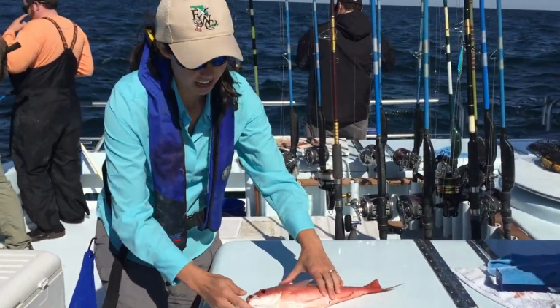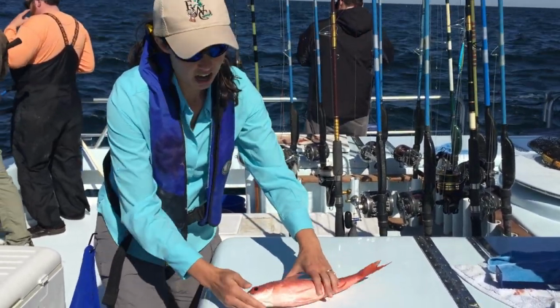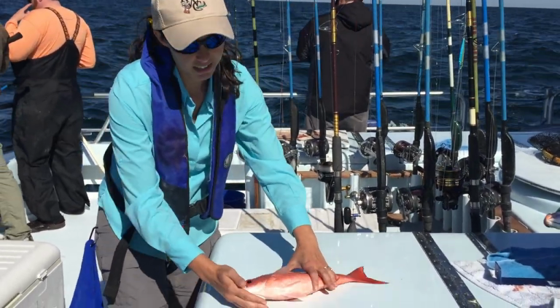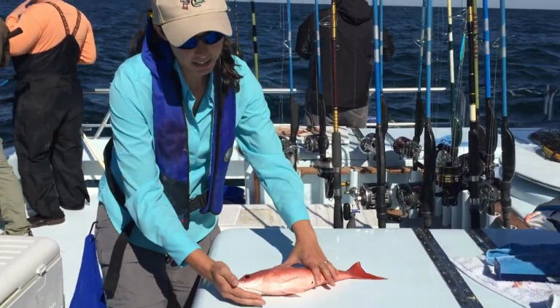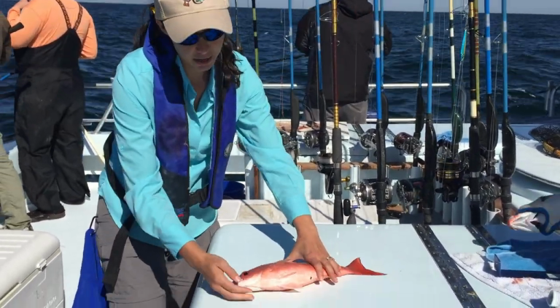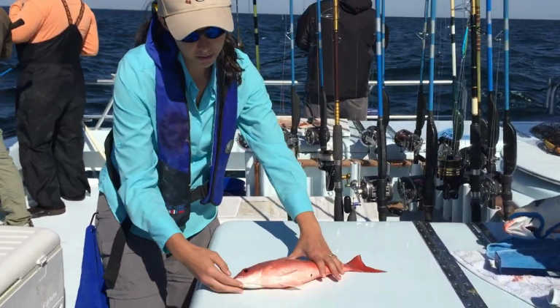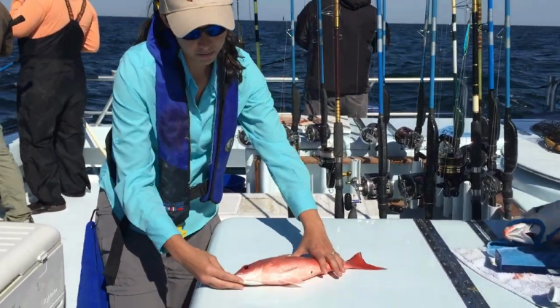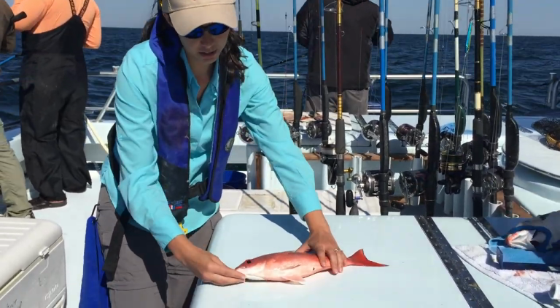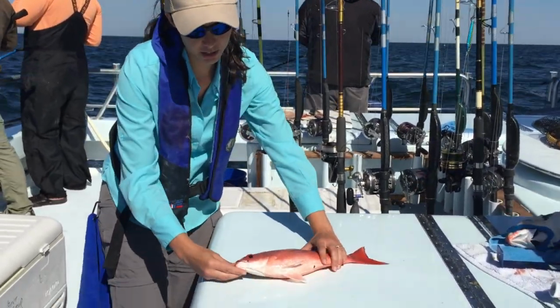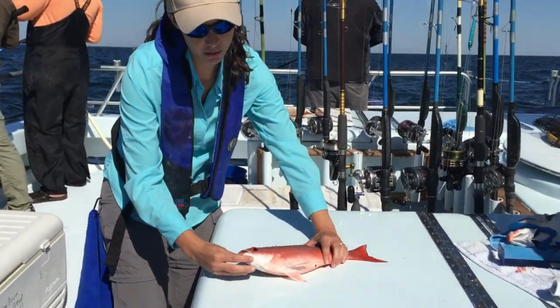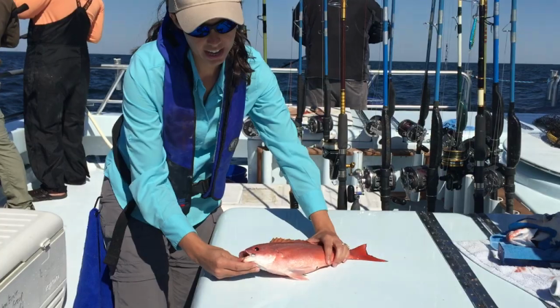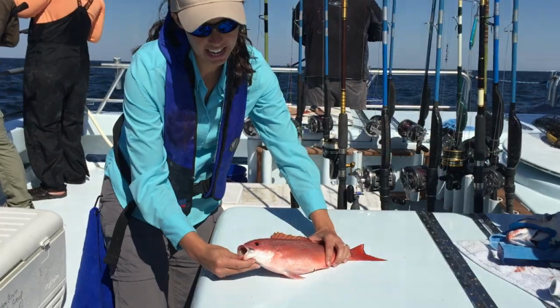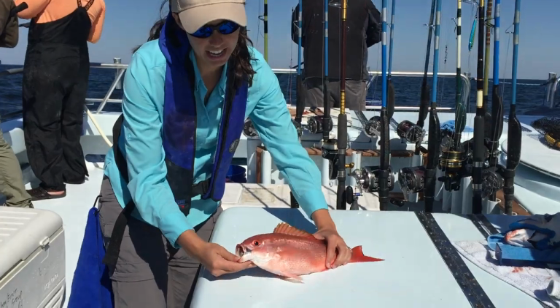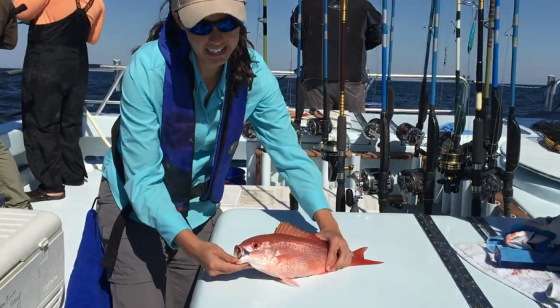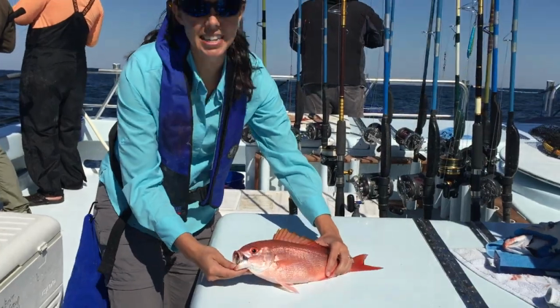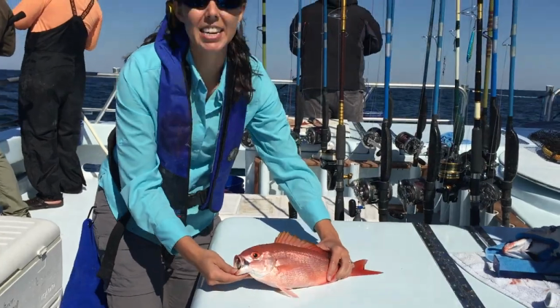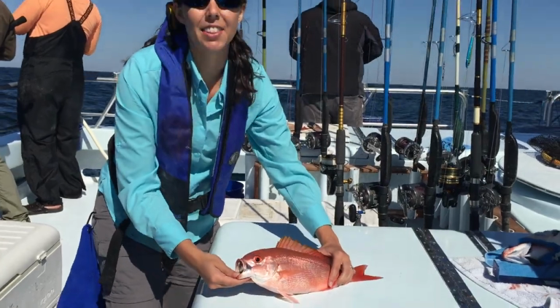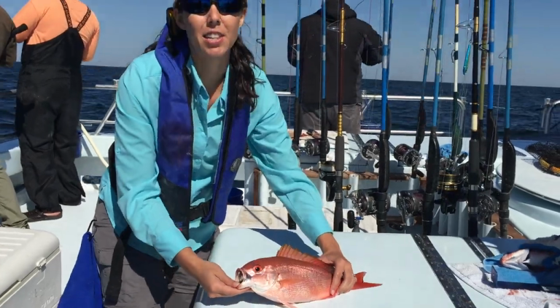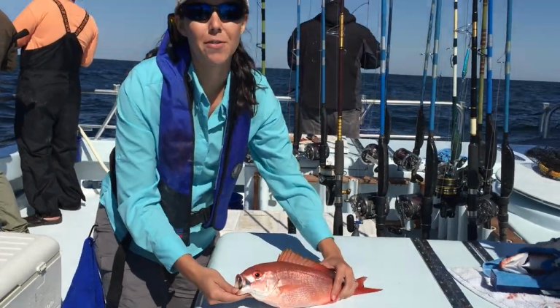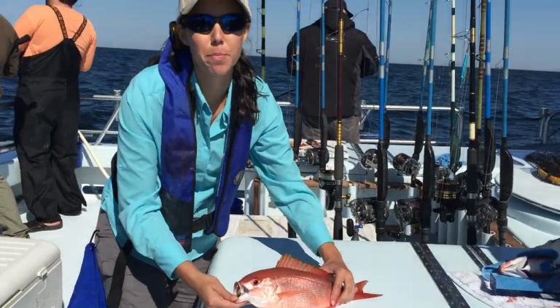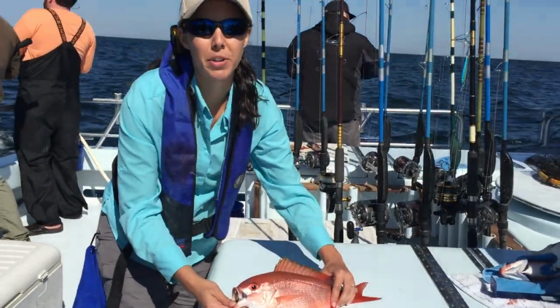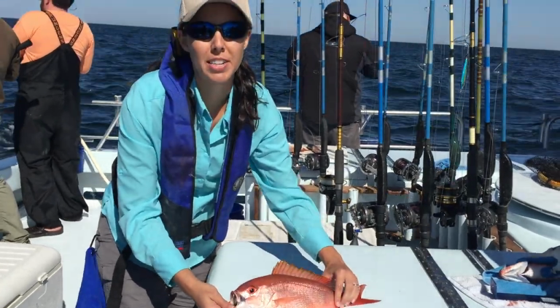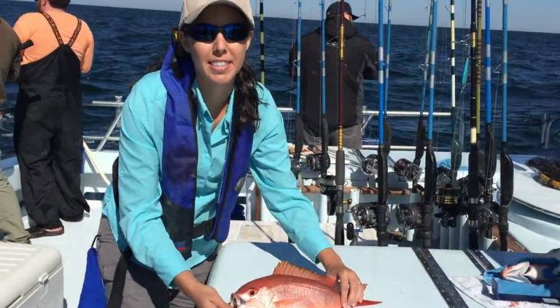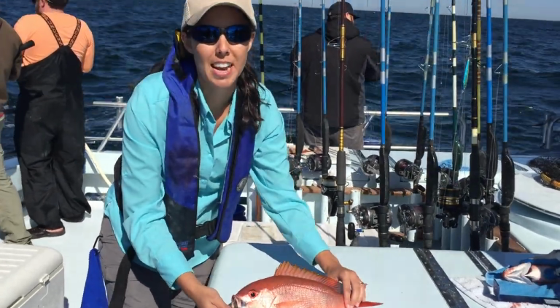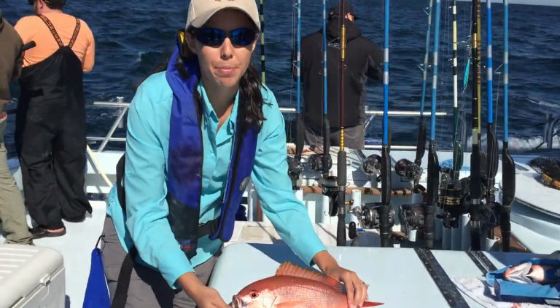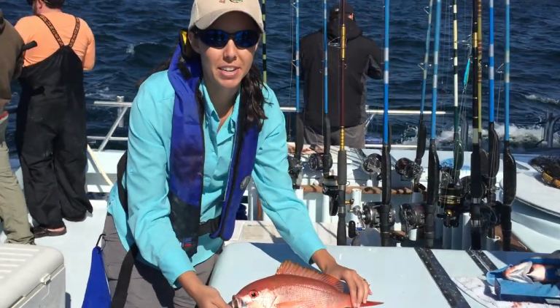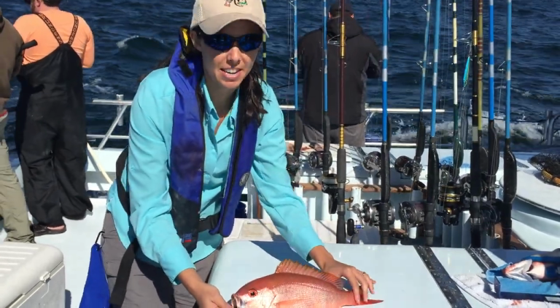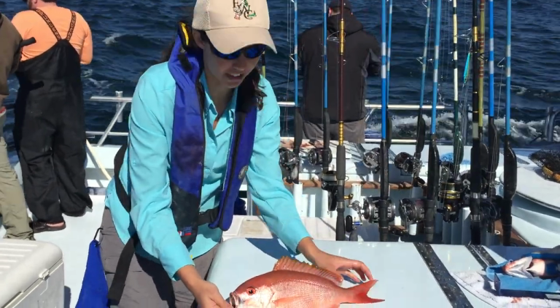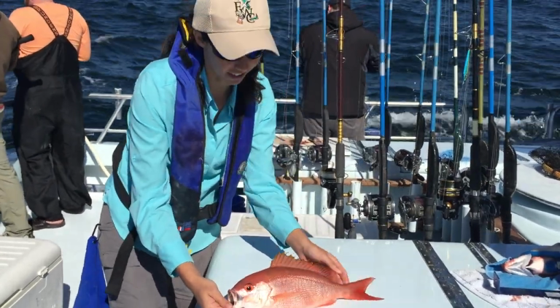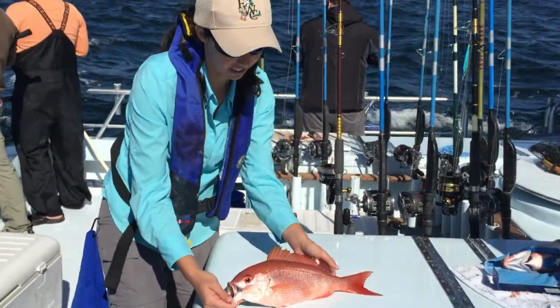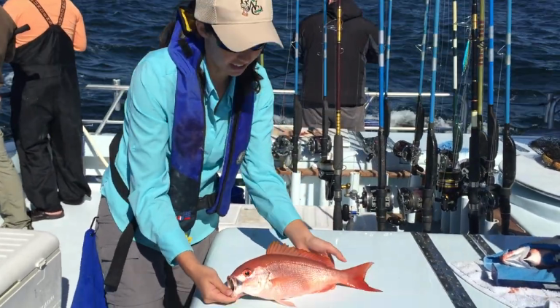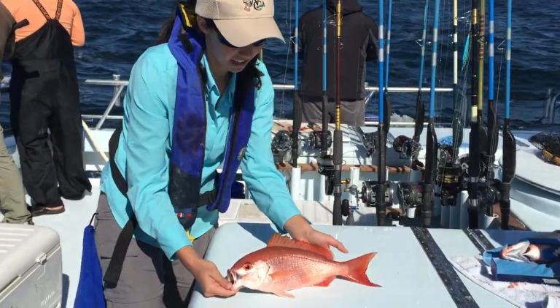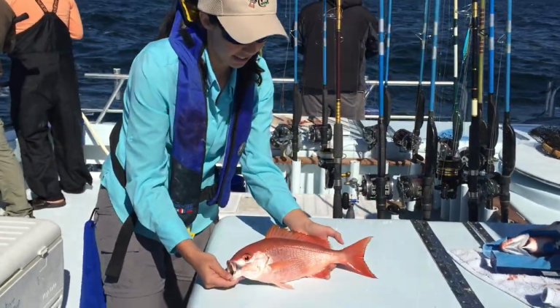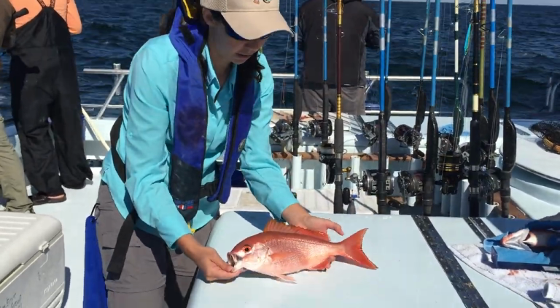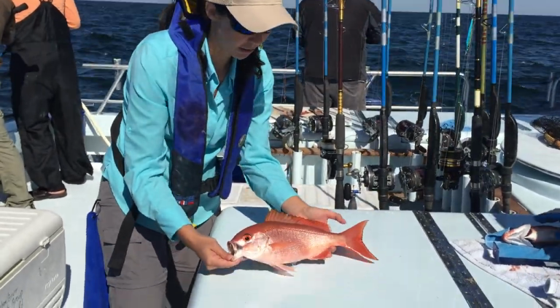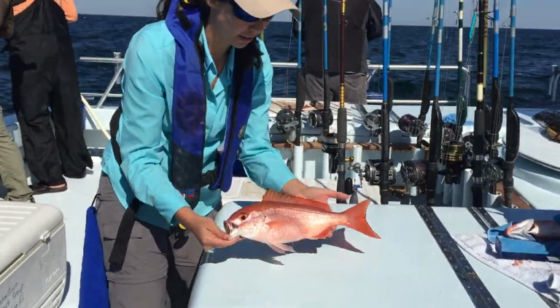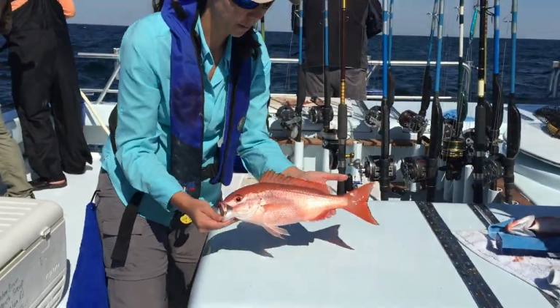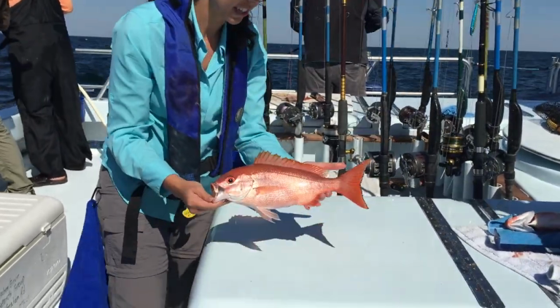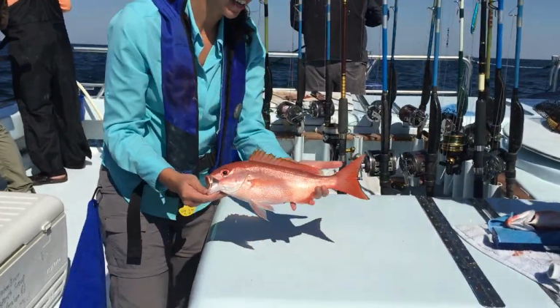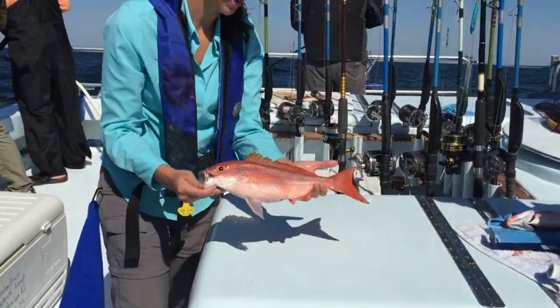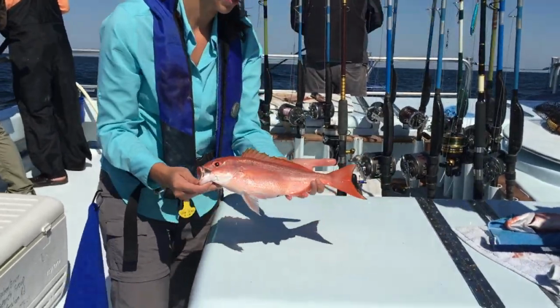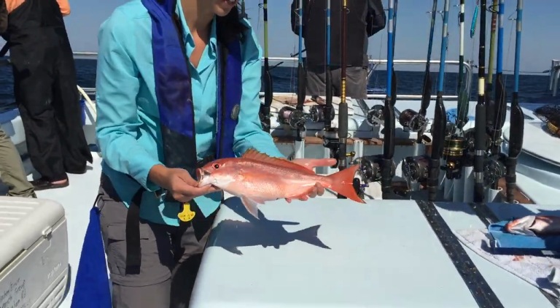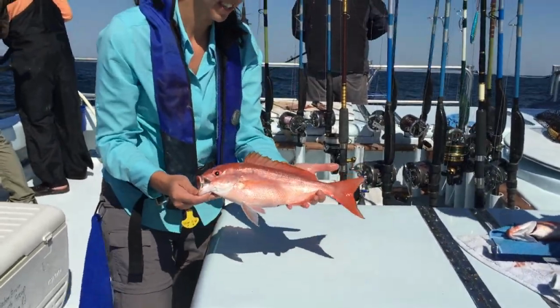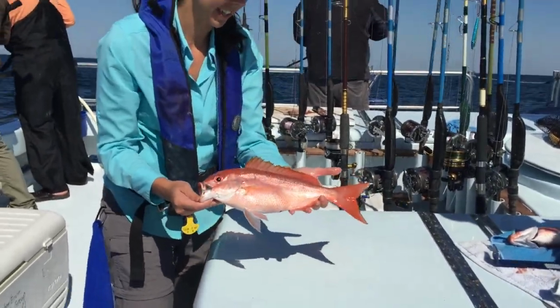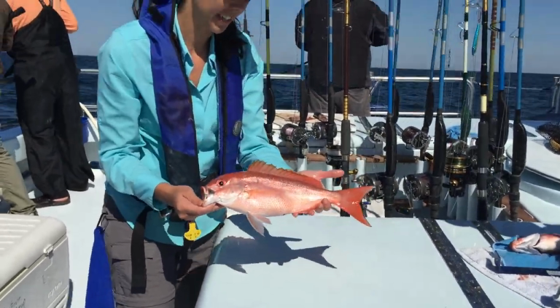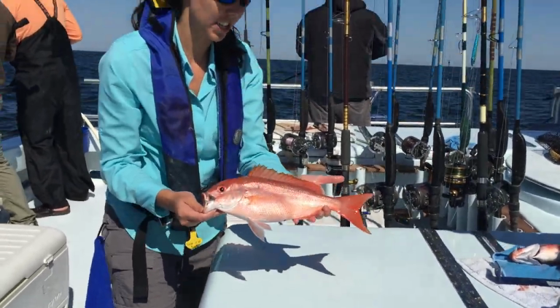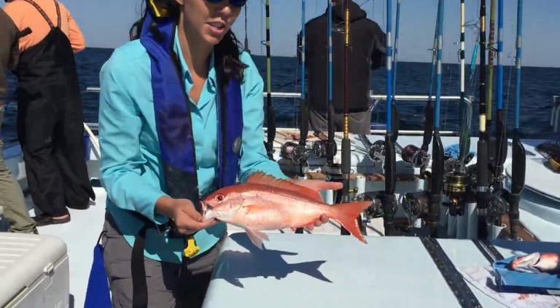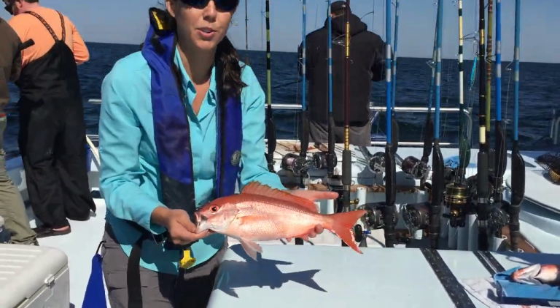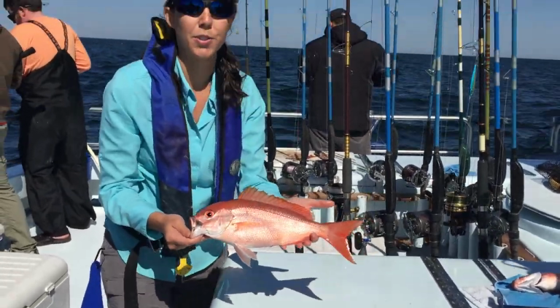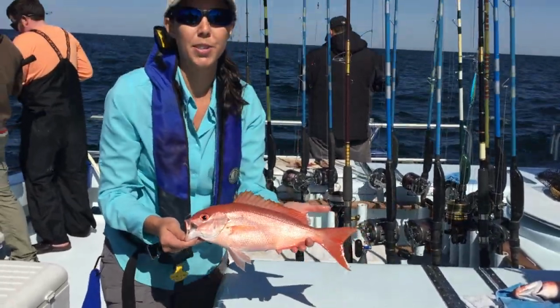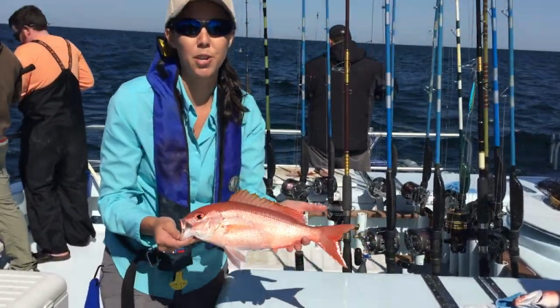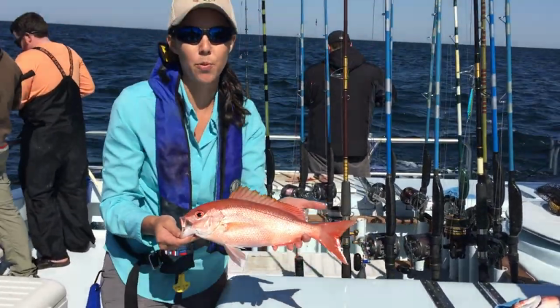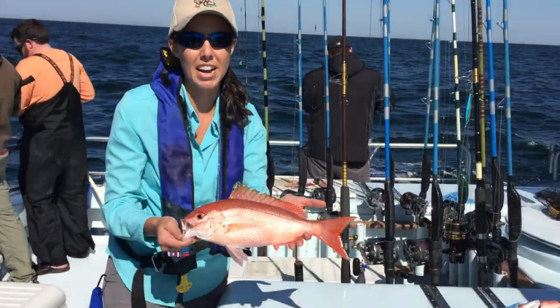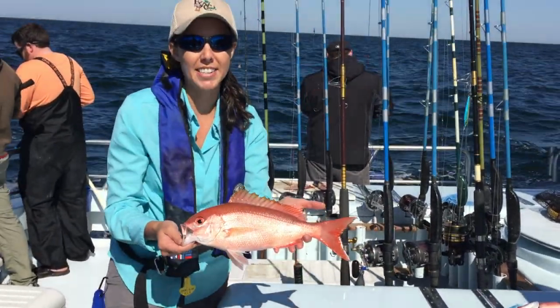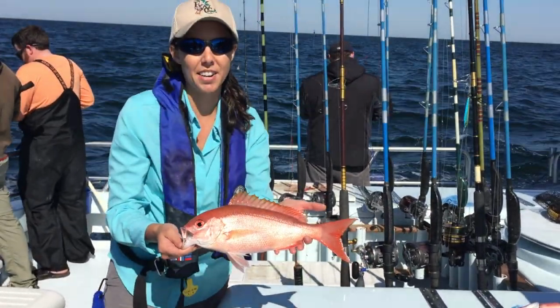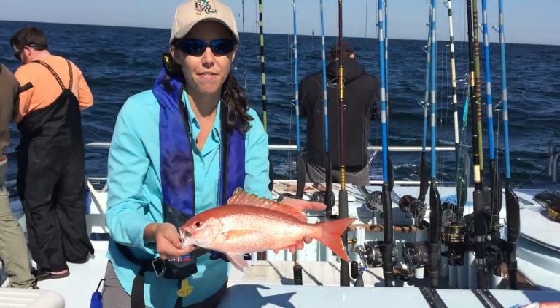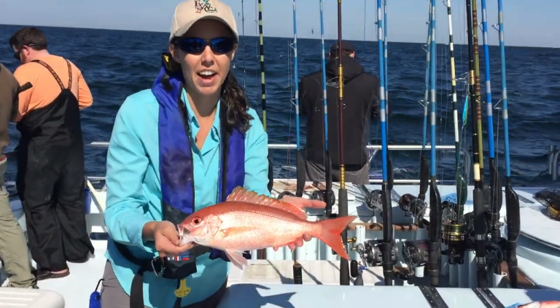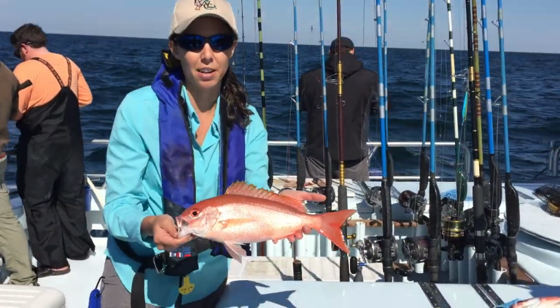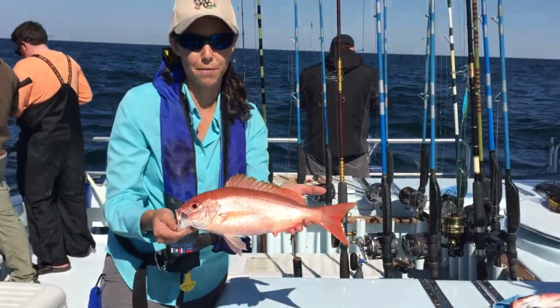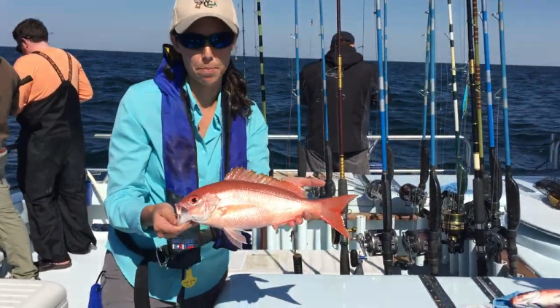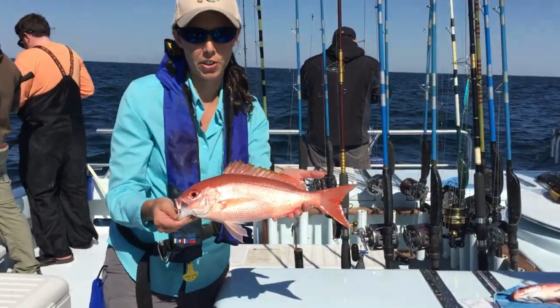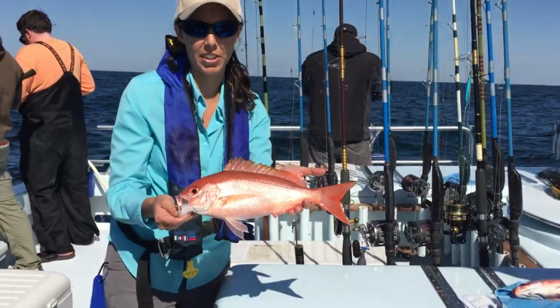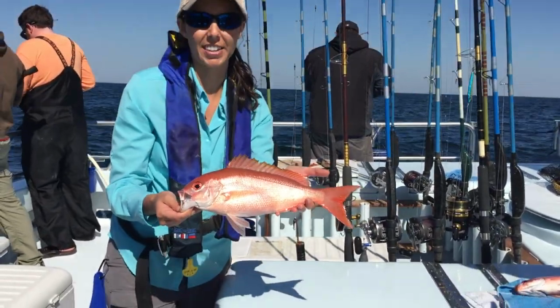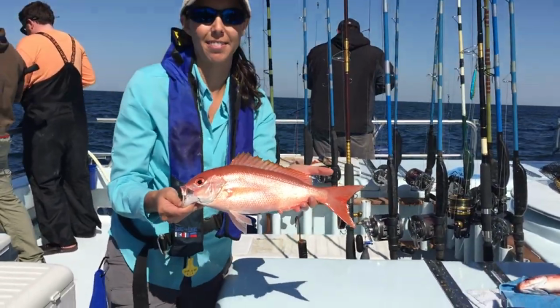Also, there's no canine teeth on the vermilion snapper either. So there's some good characteristics to use when identifying a vermilion.